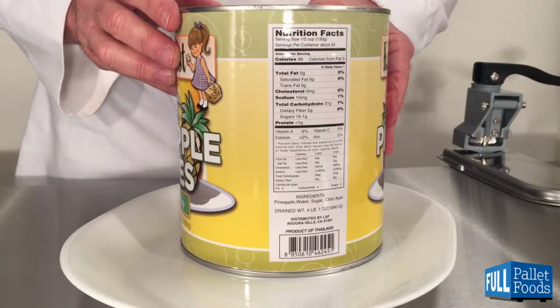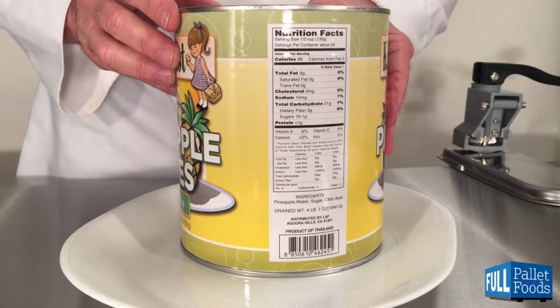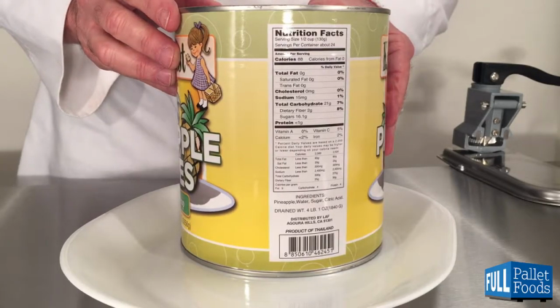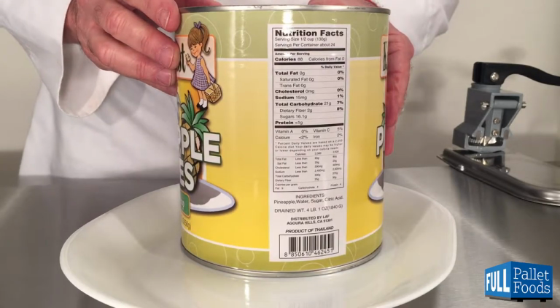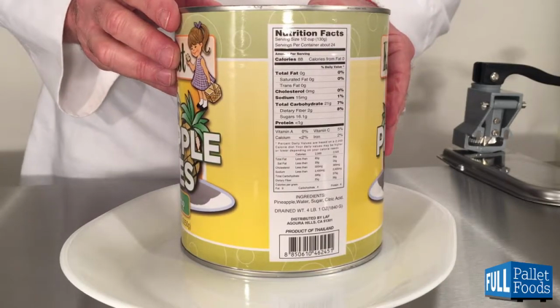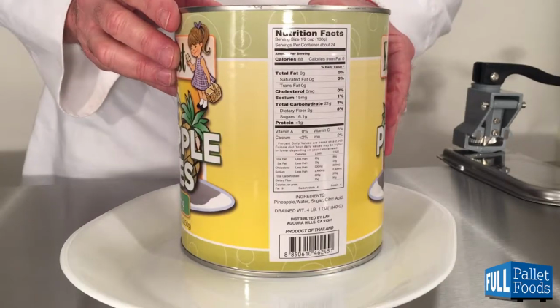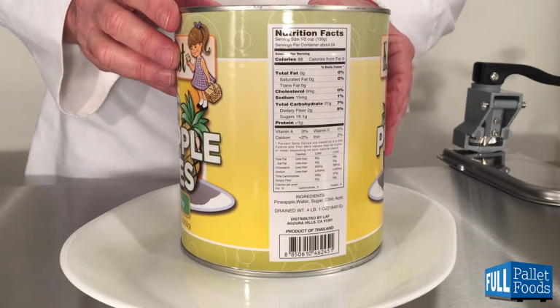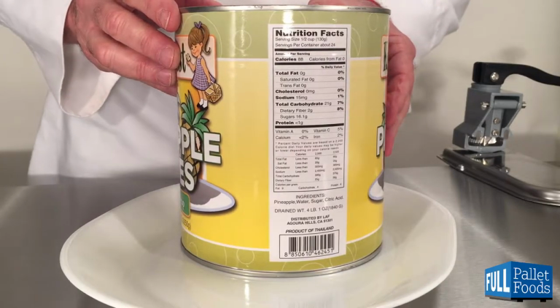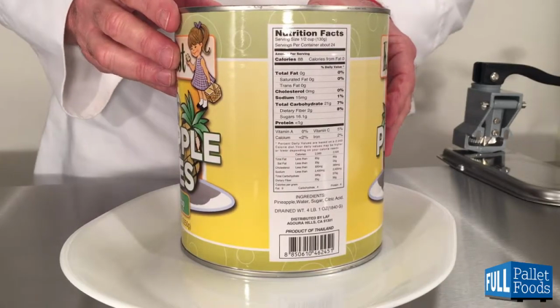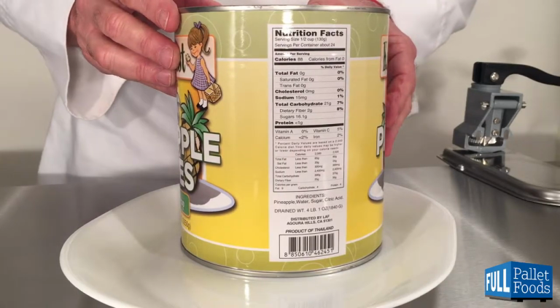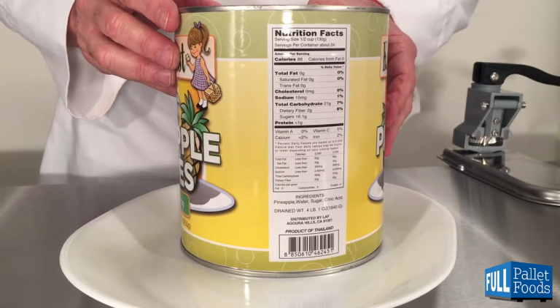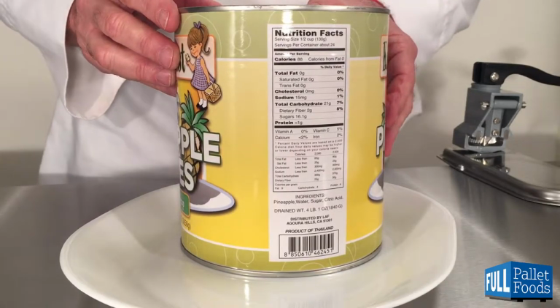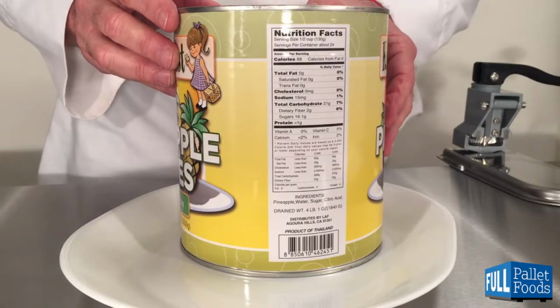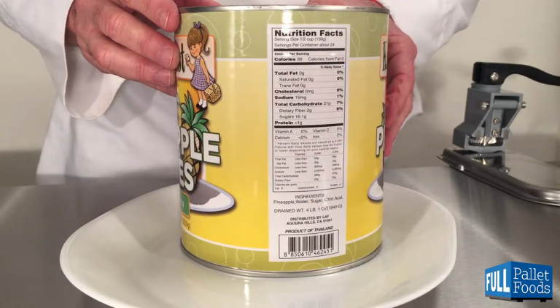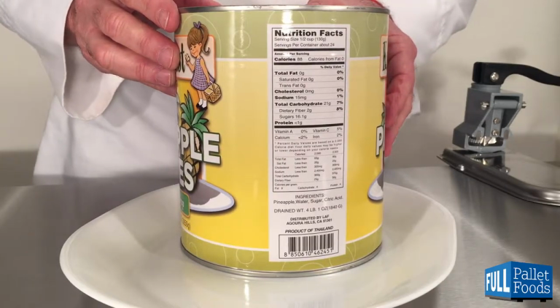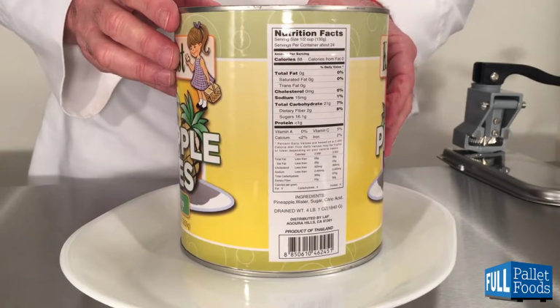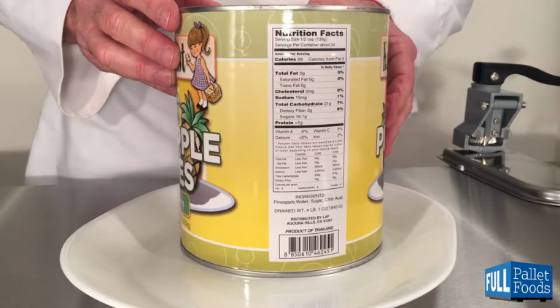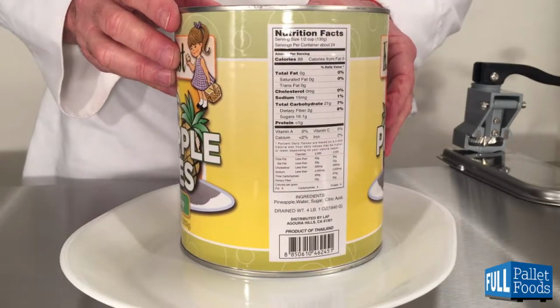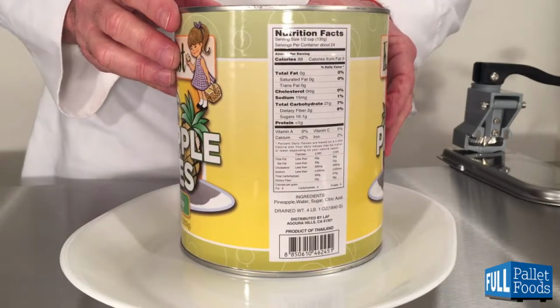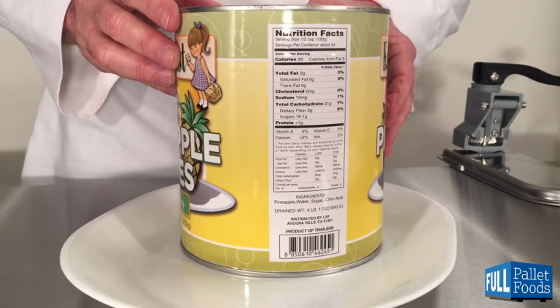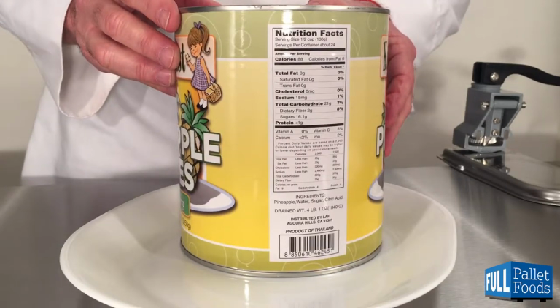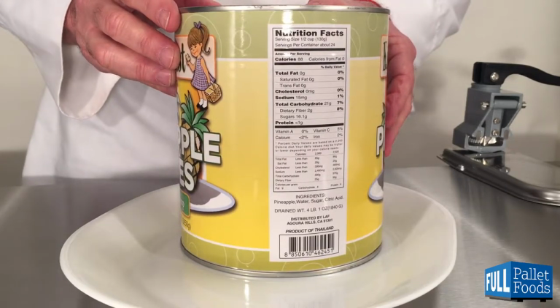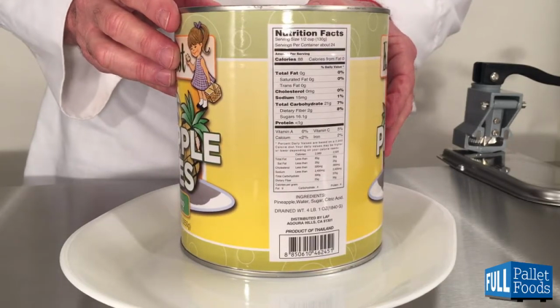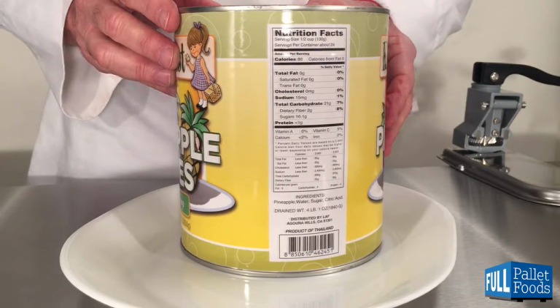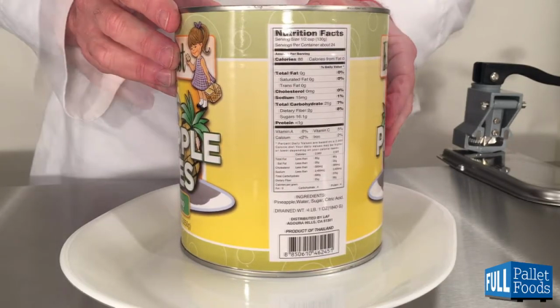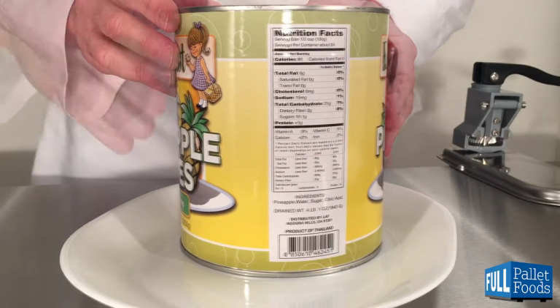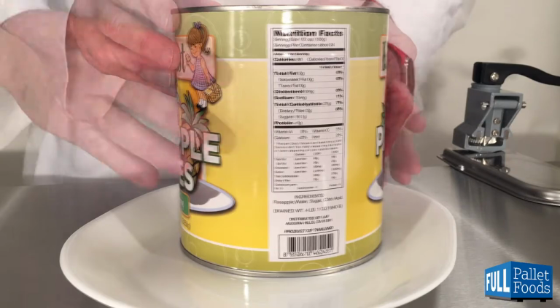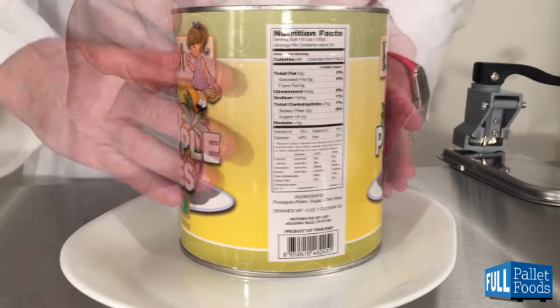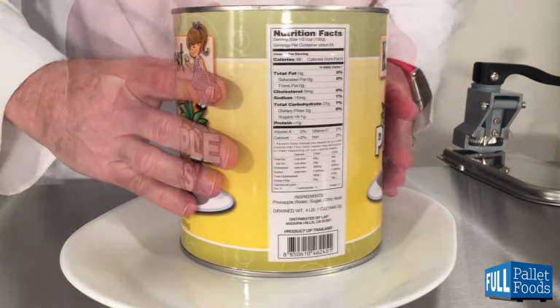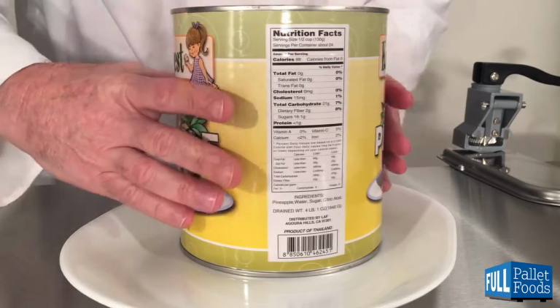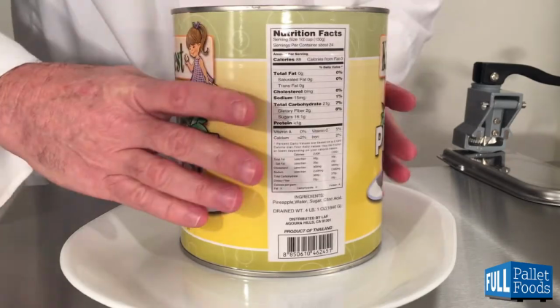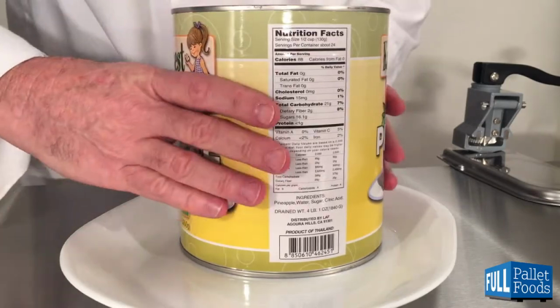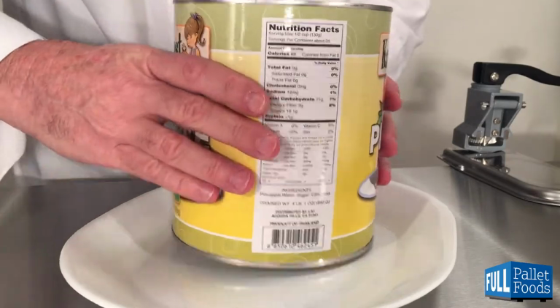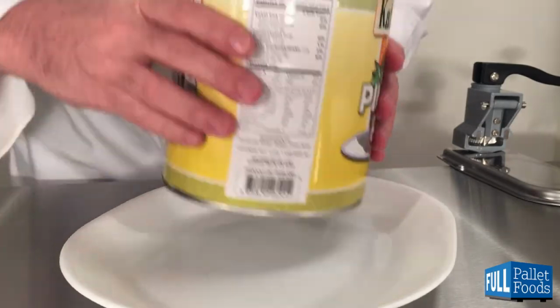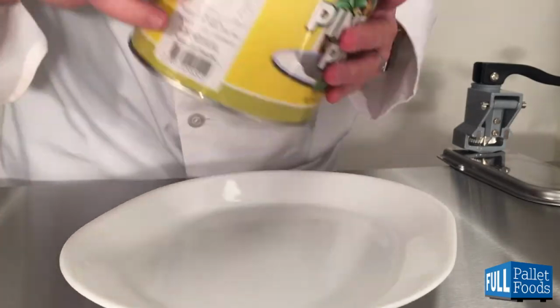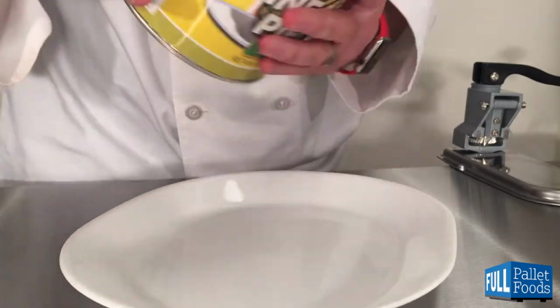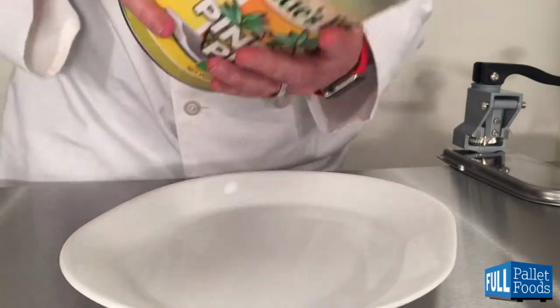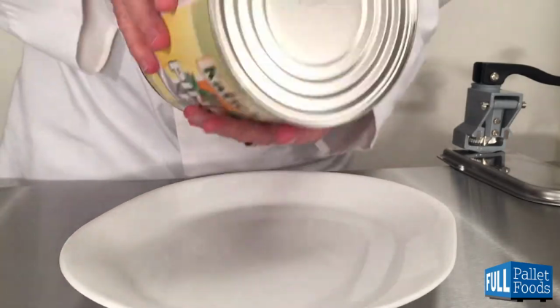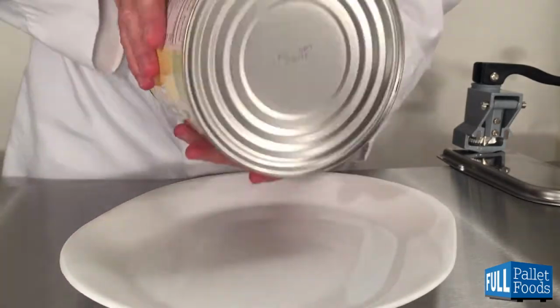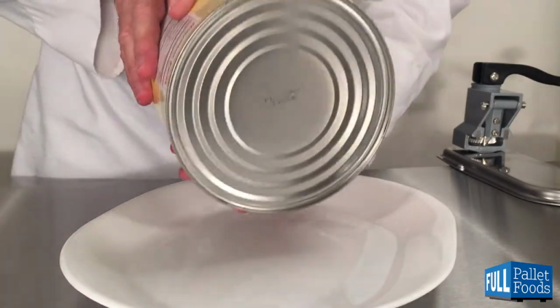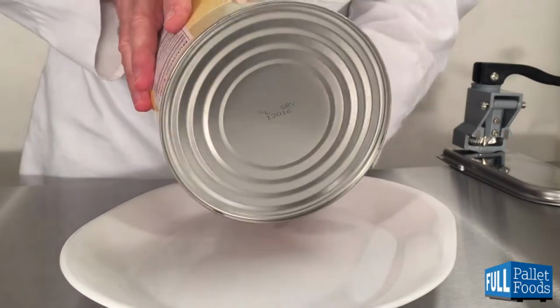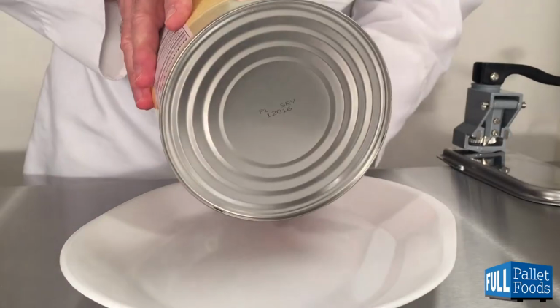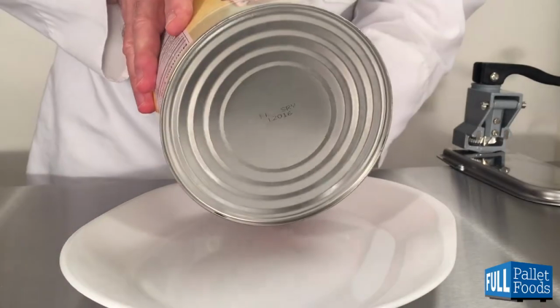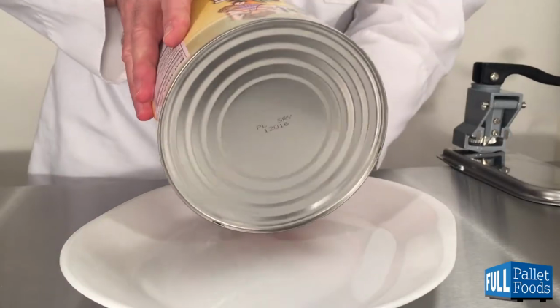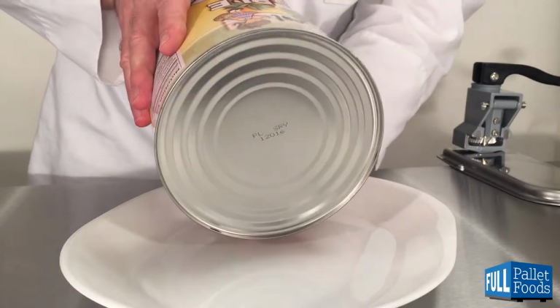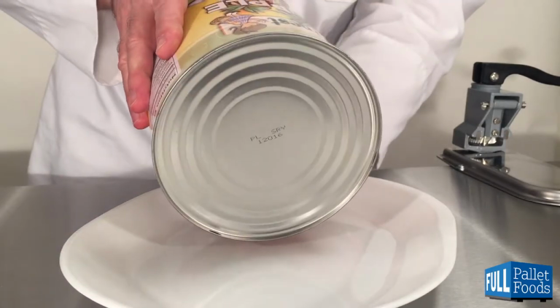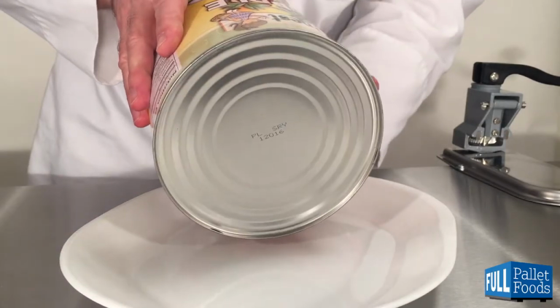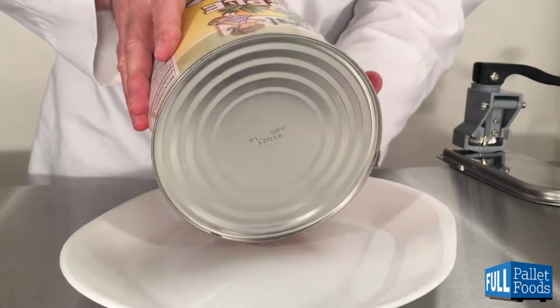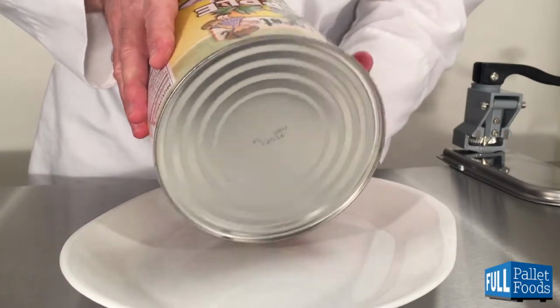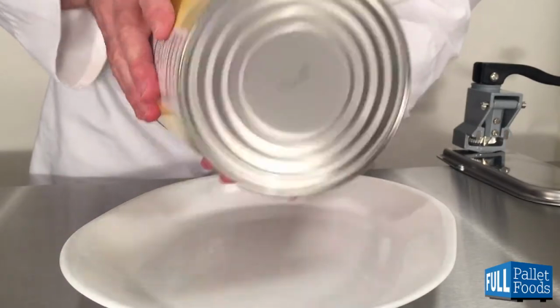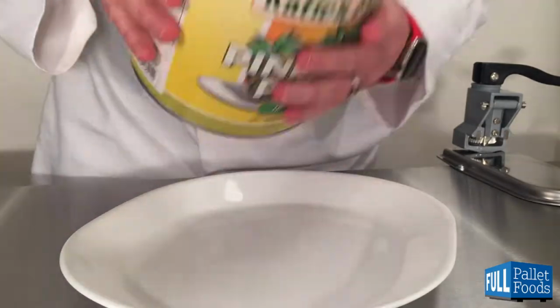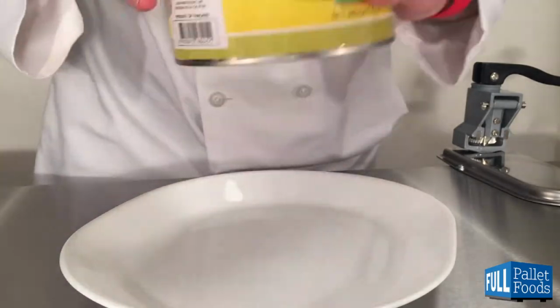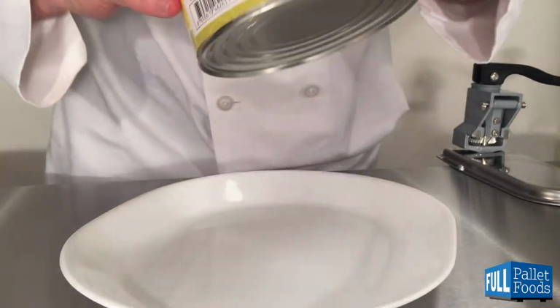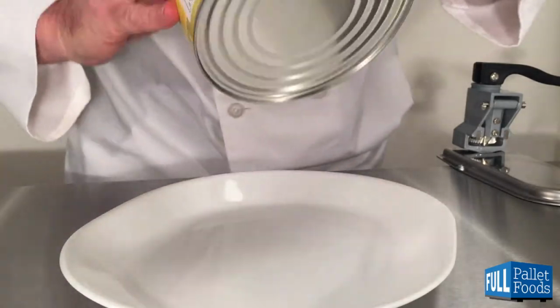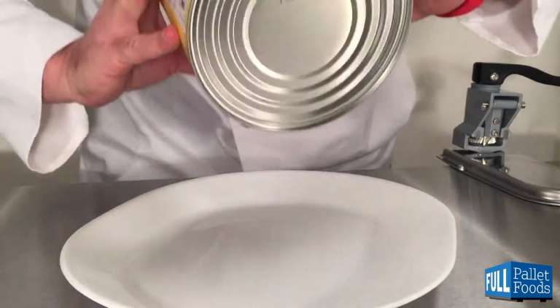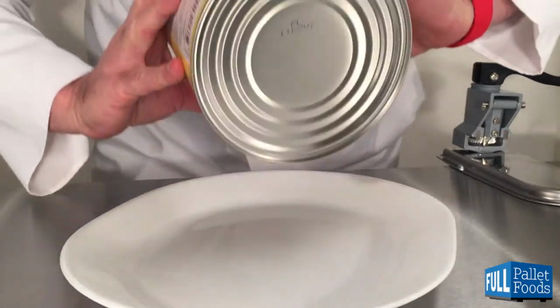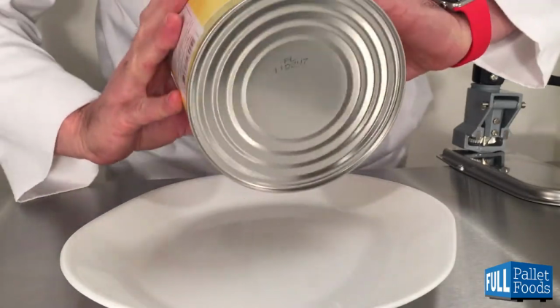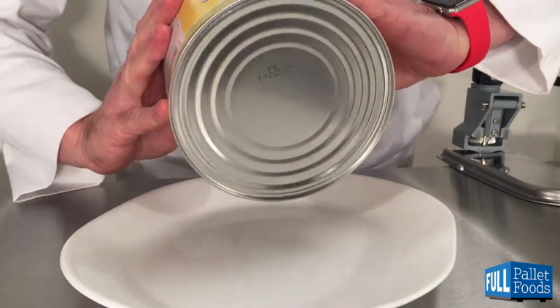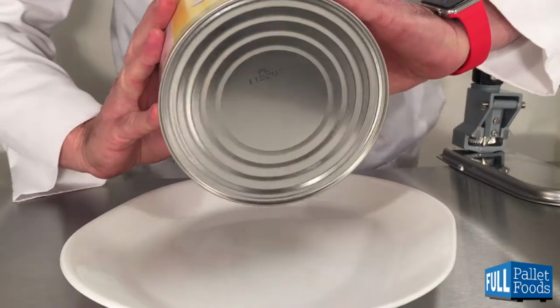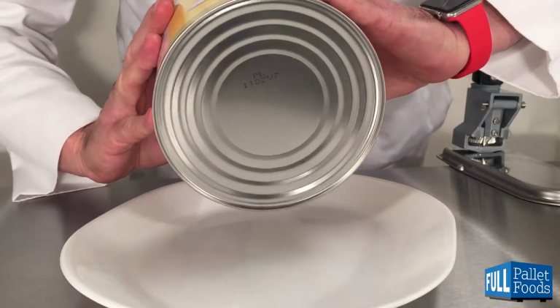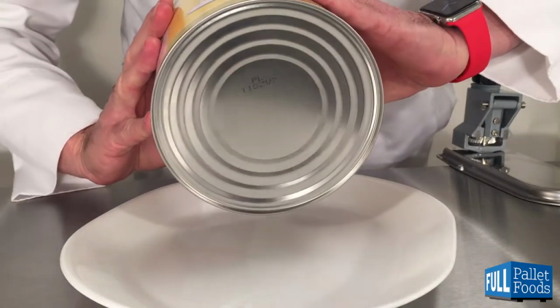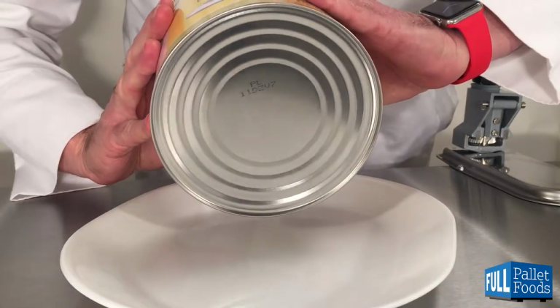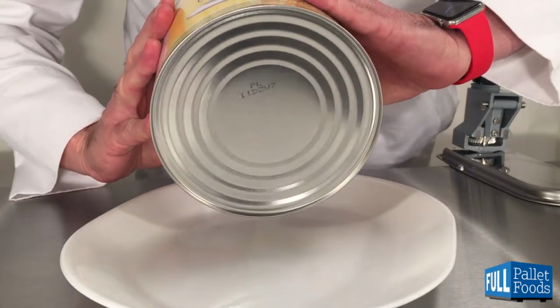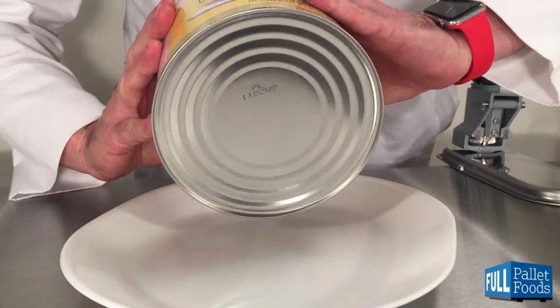Ingredients are pineapple, water, sugar, and citric acid. The top of the can has a coating; the bottom does not.